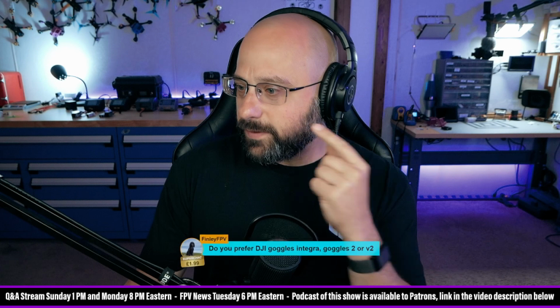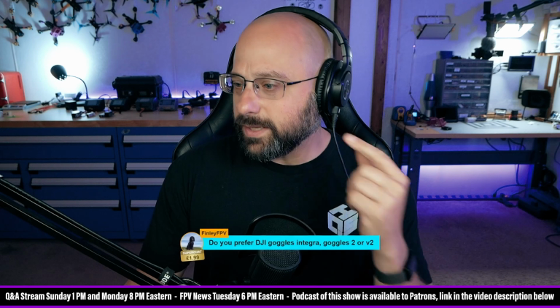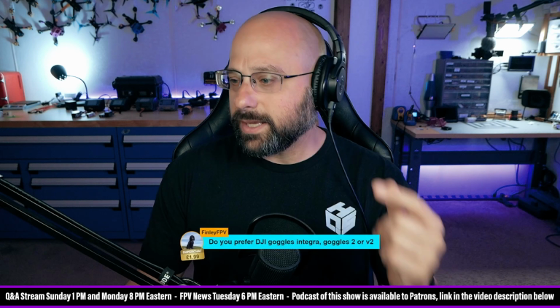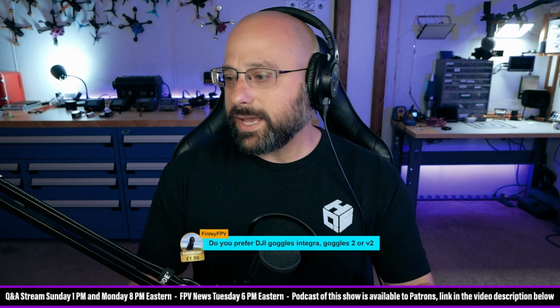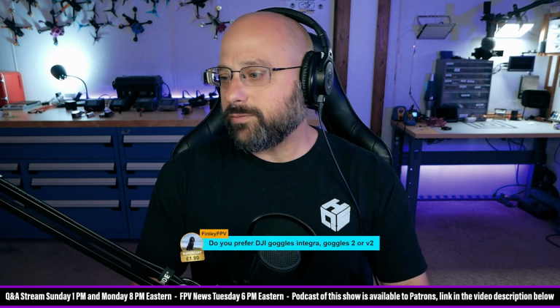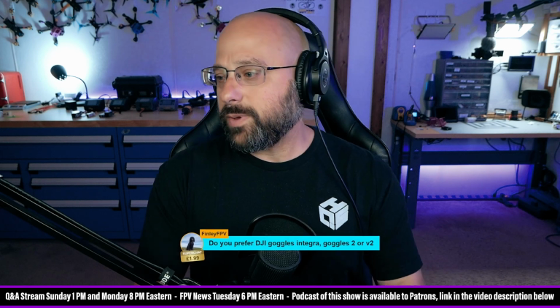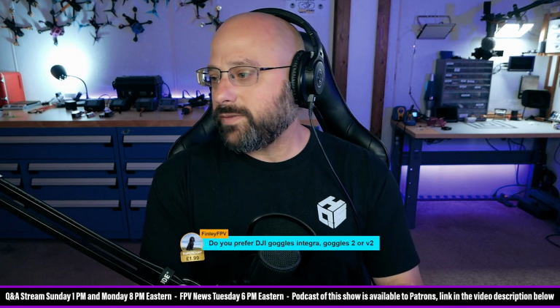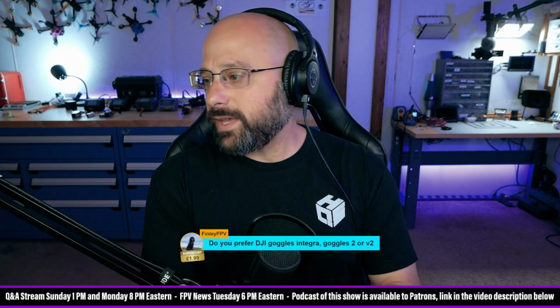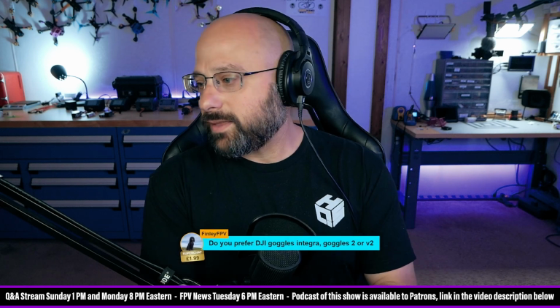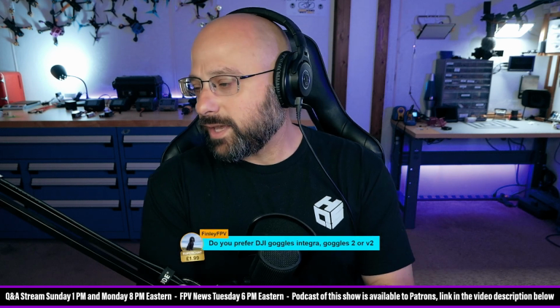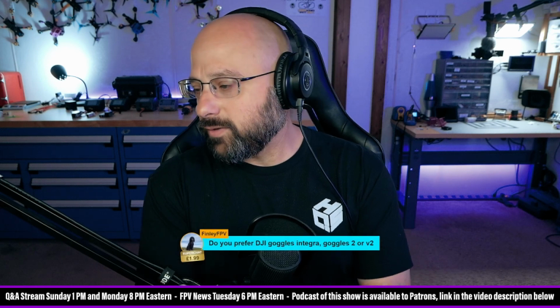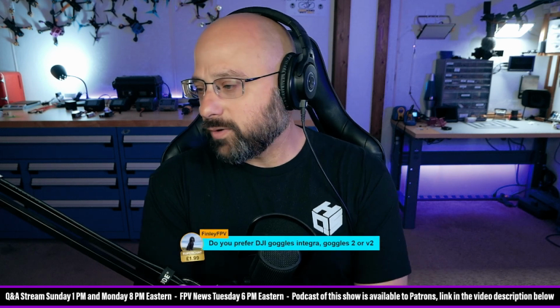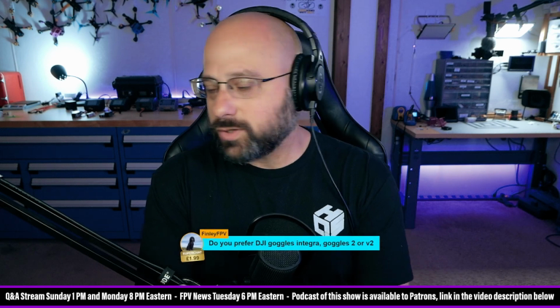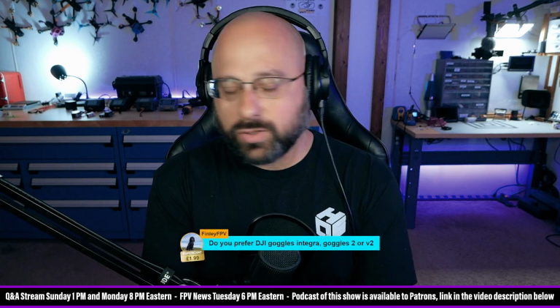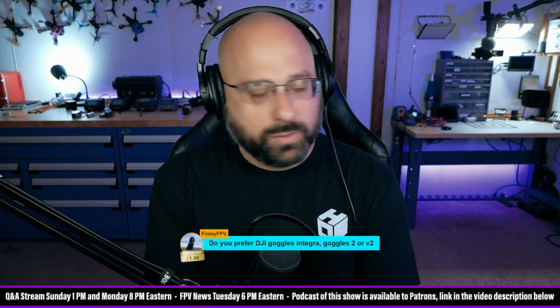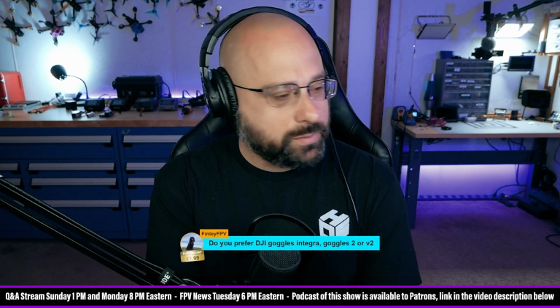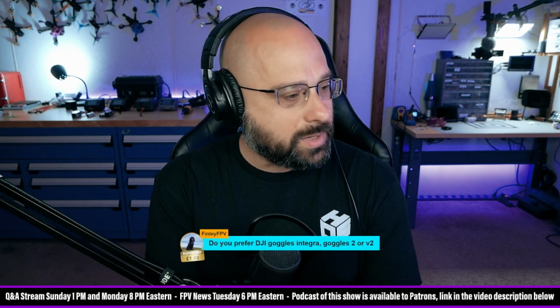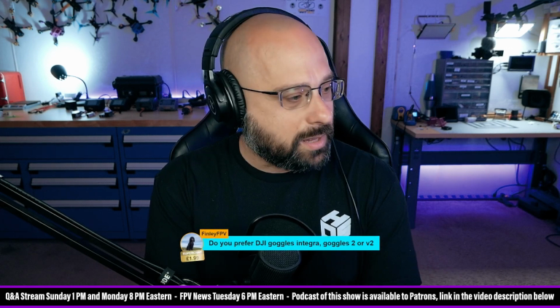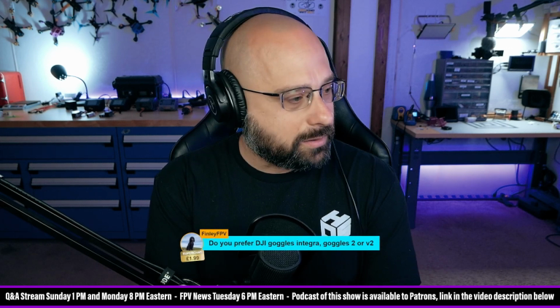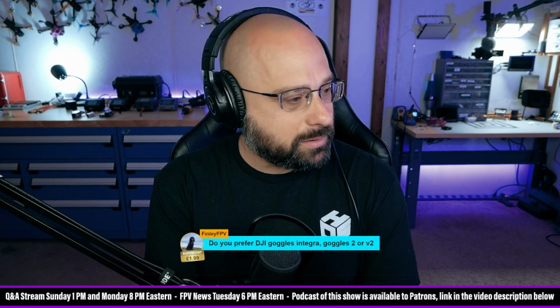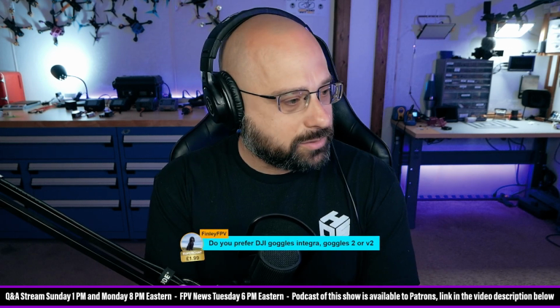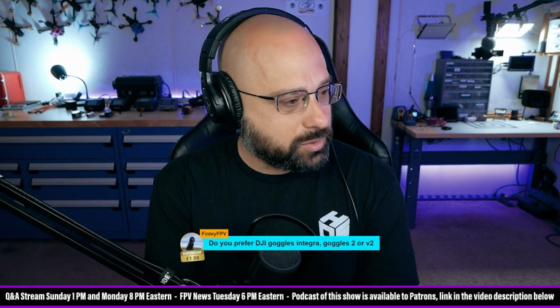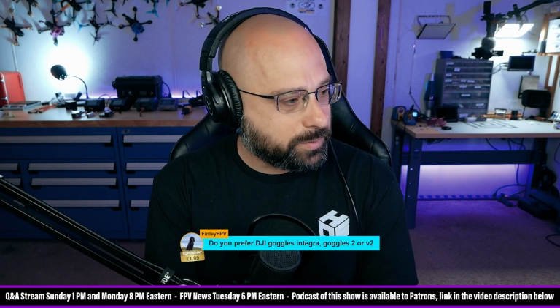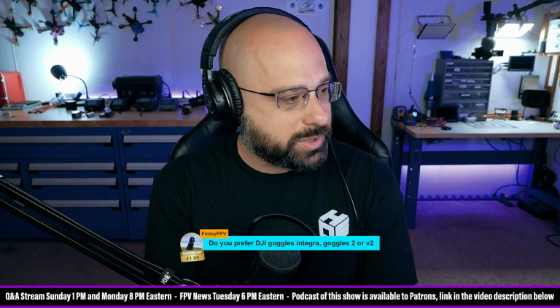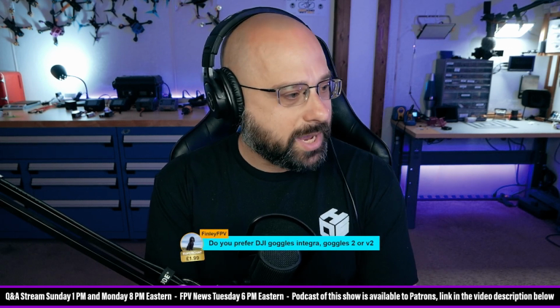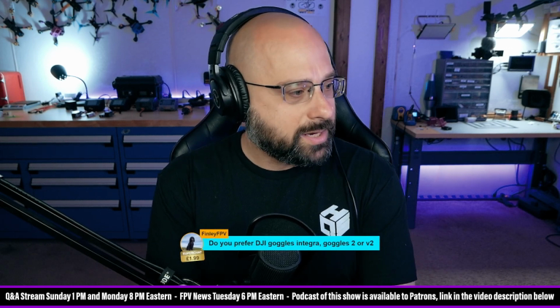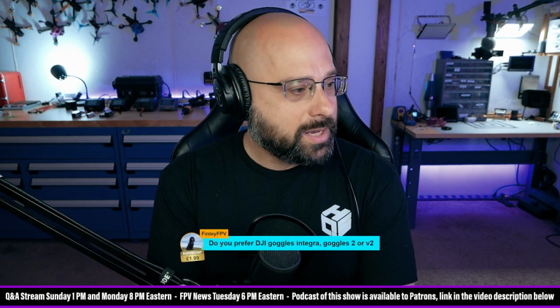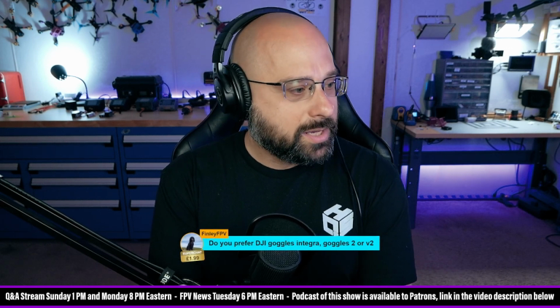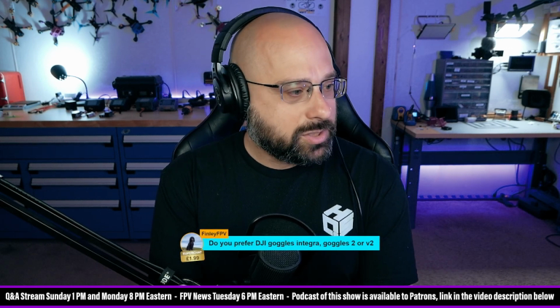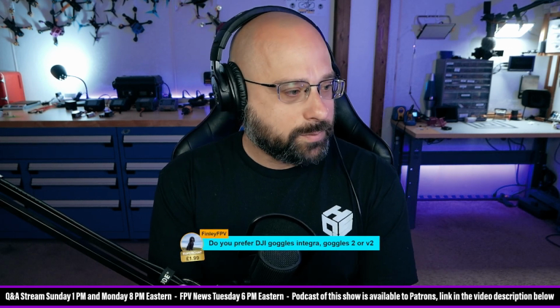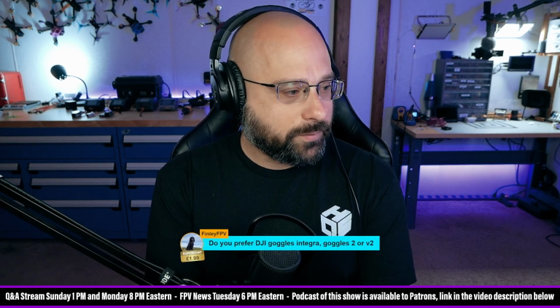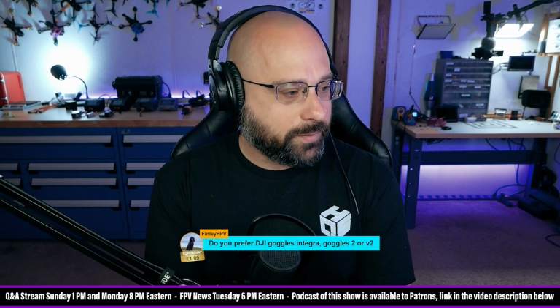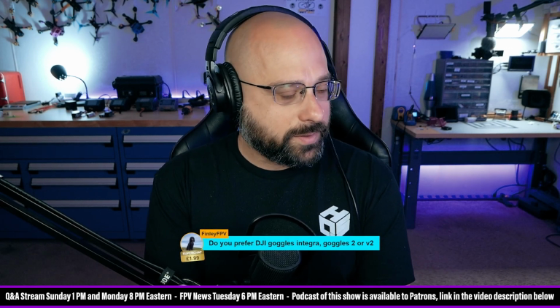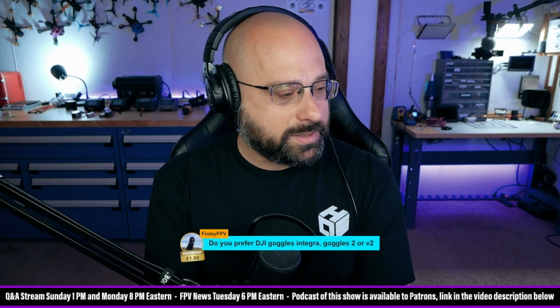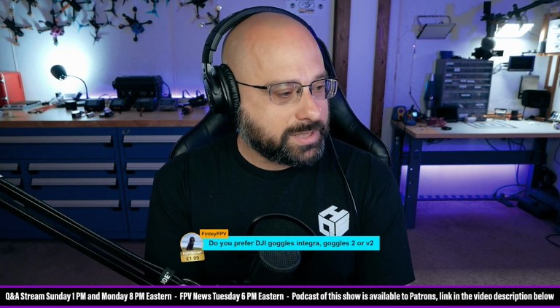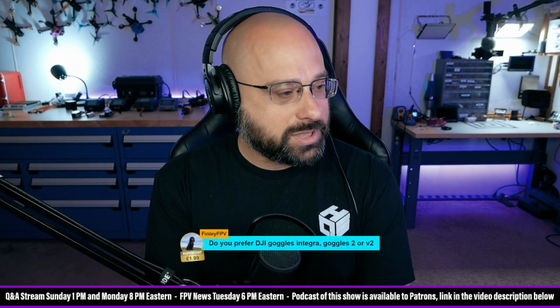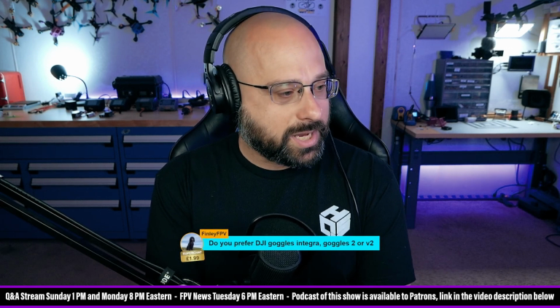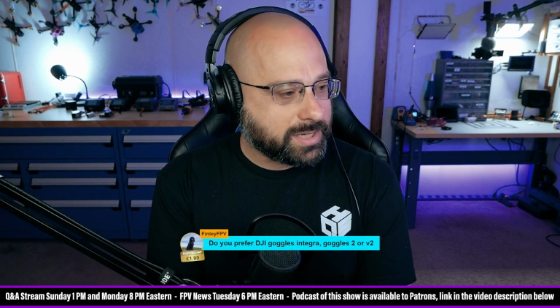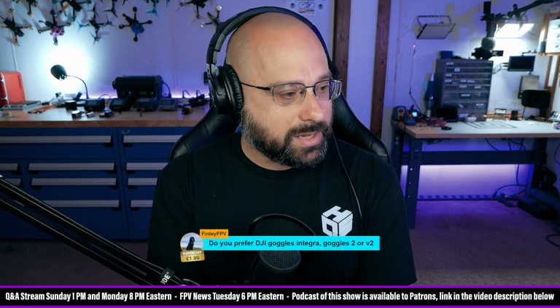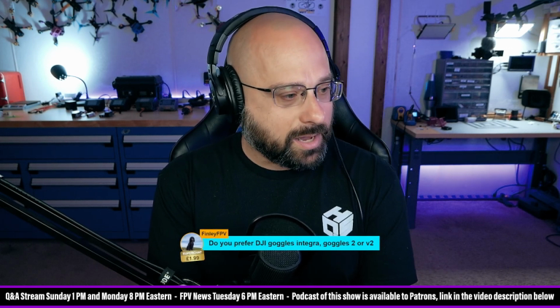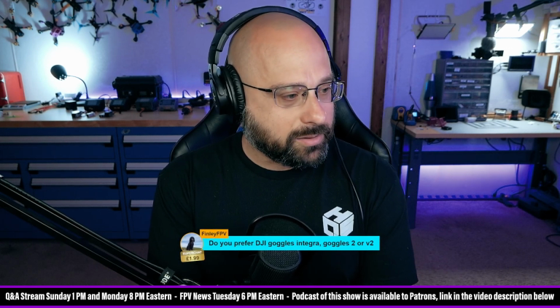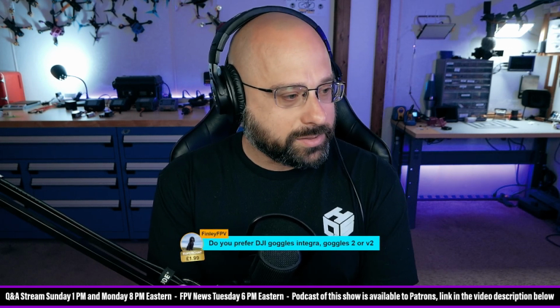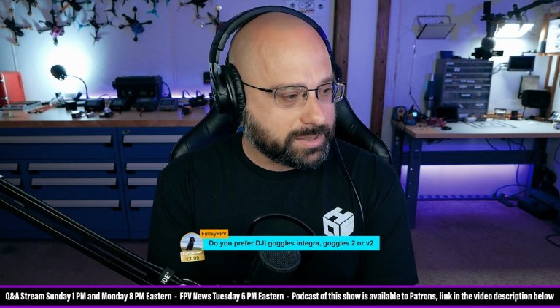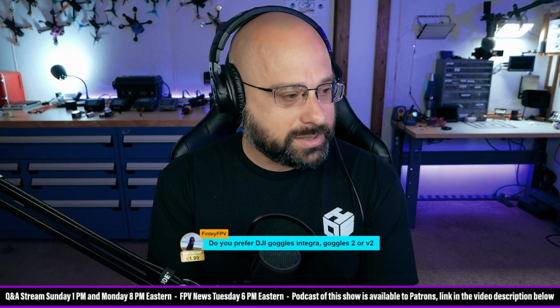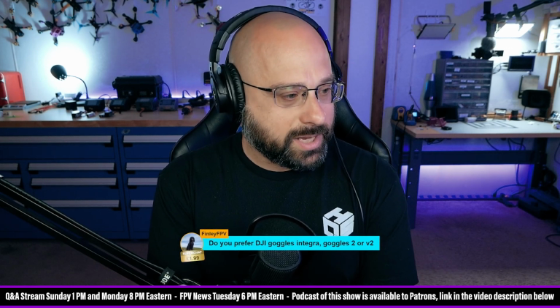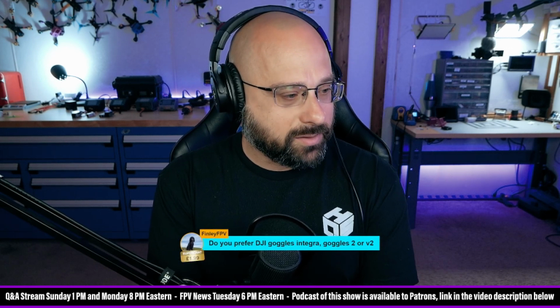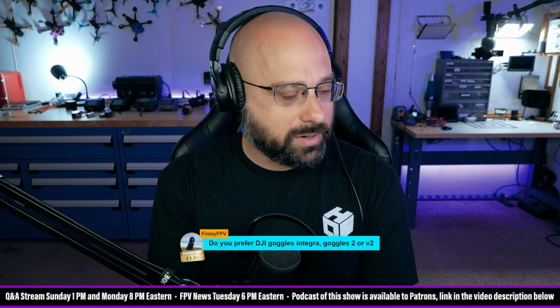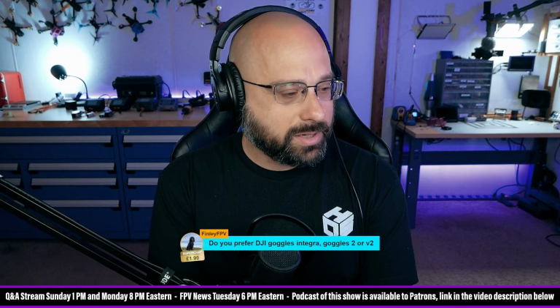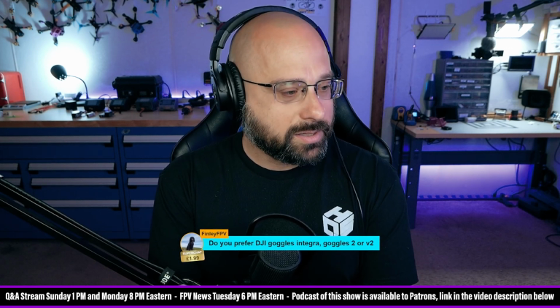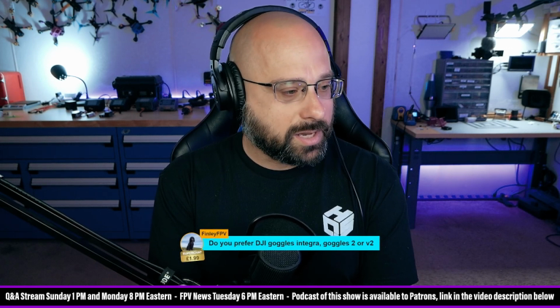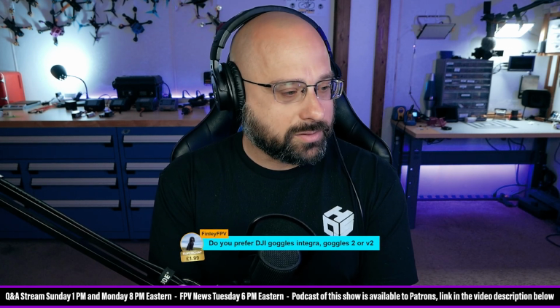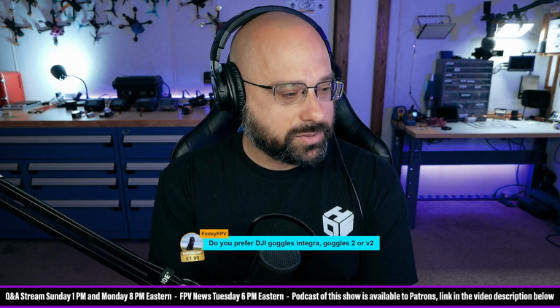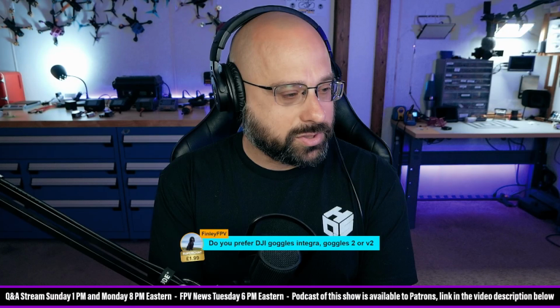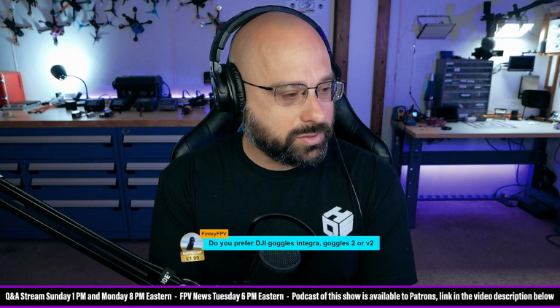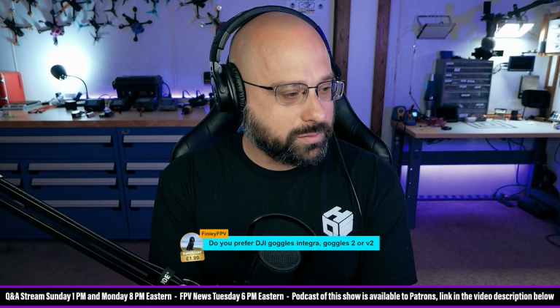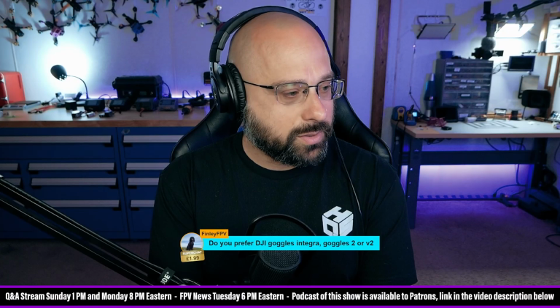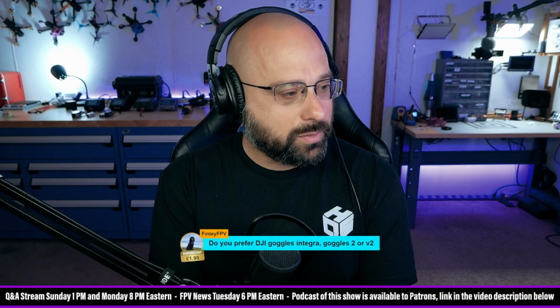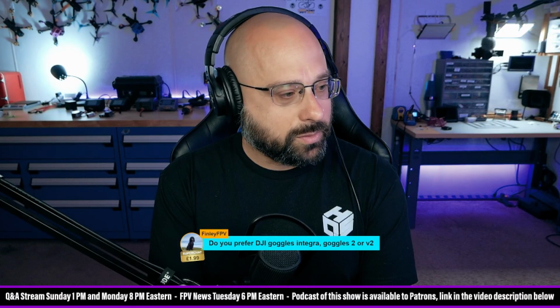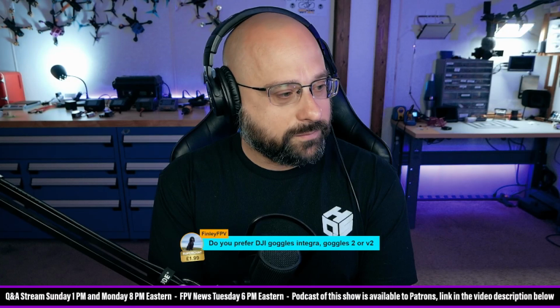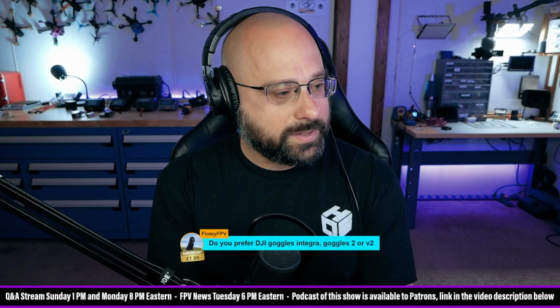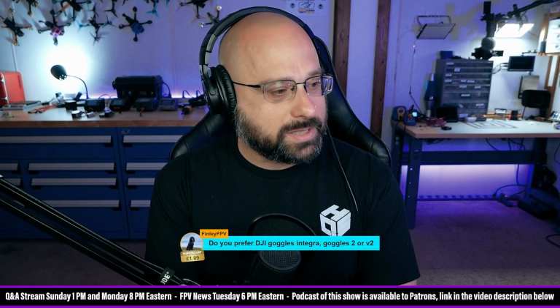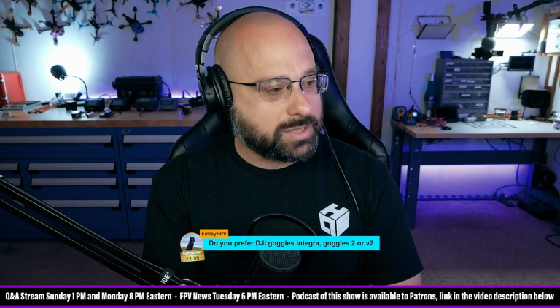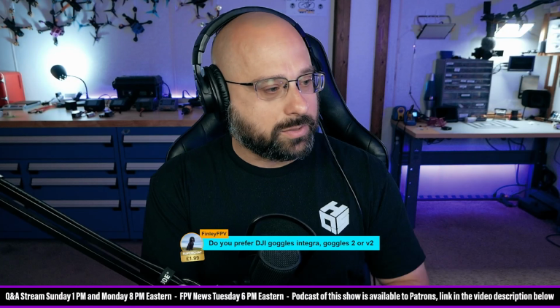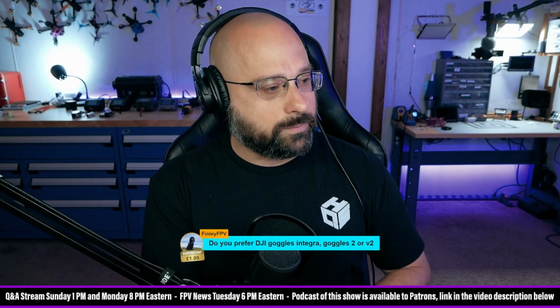Finley FPV, thank you for a $2 super chat. Do you prefer the DJI Goggles Integra, Goggles 2, or V2?